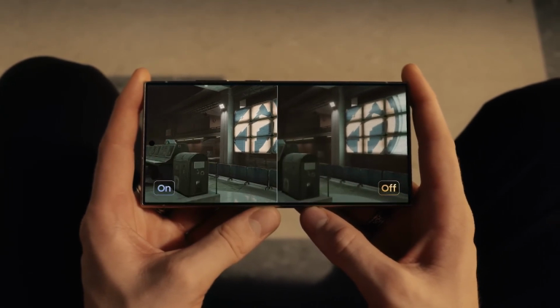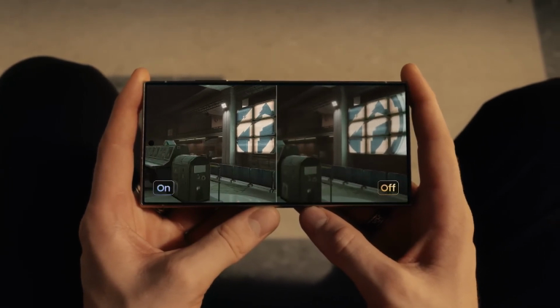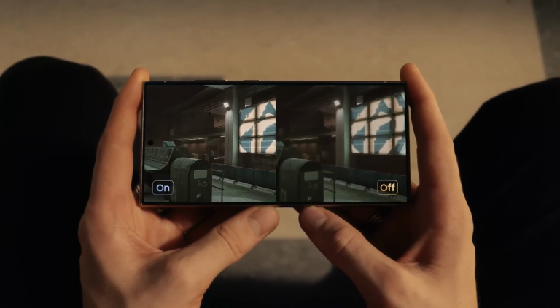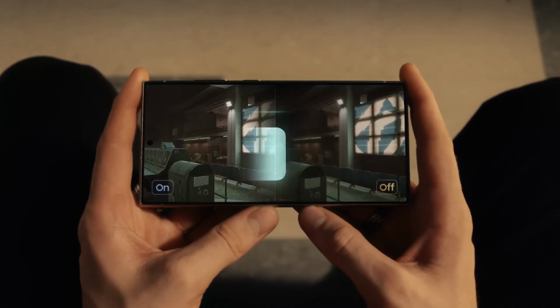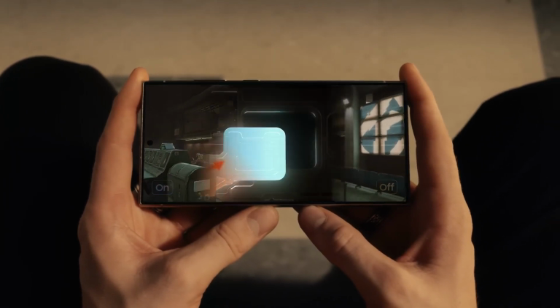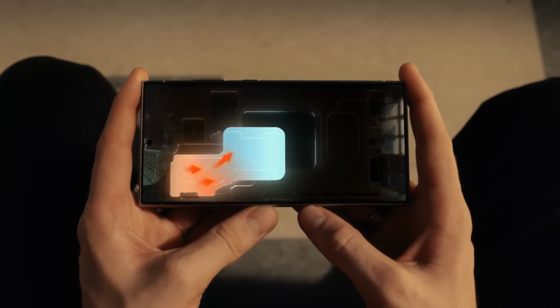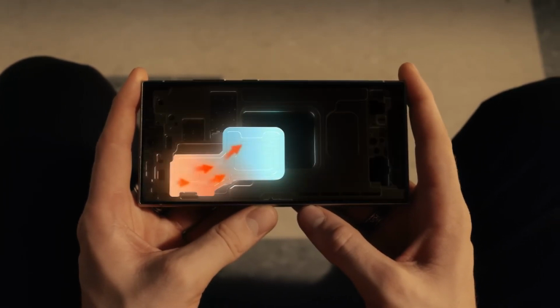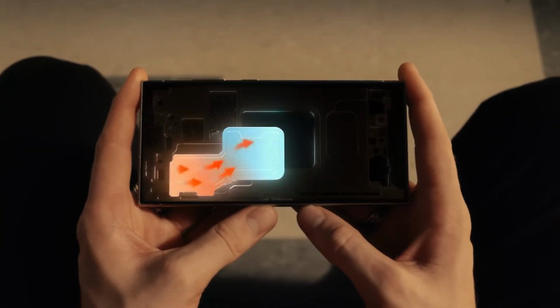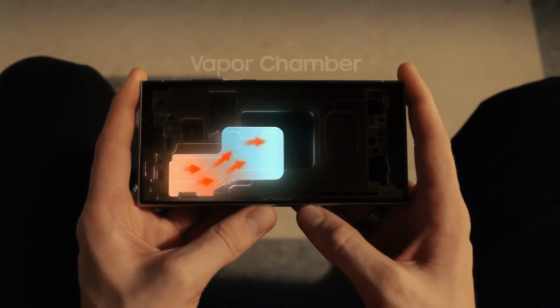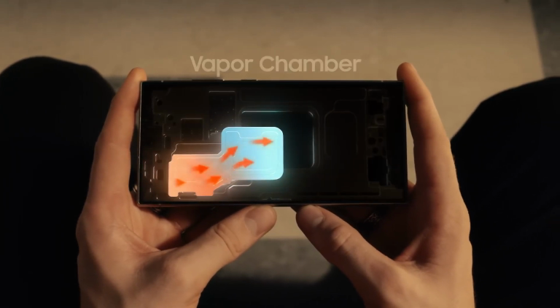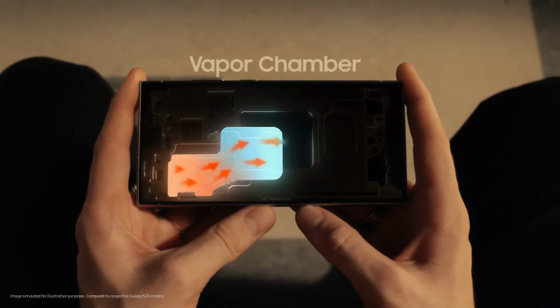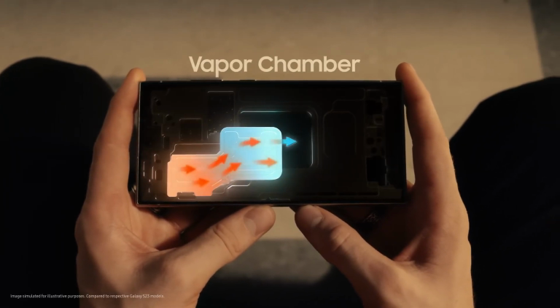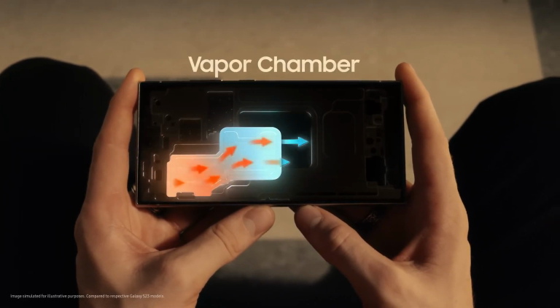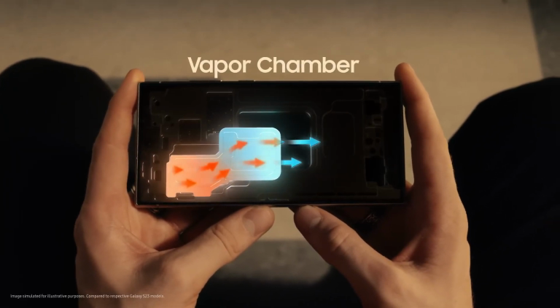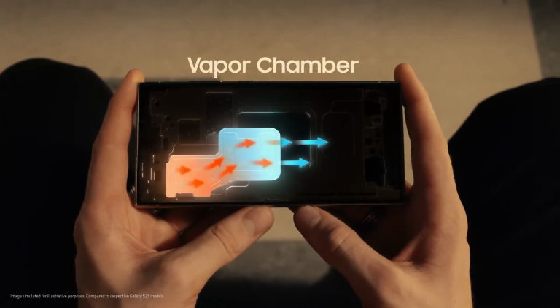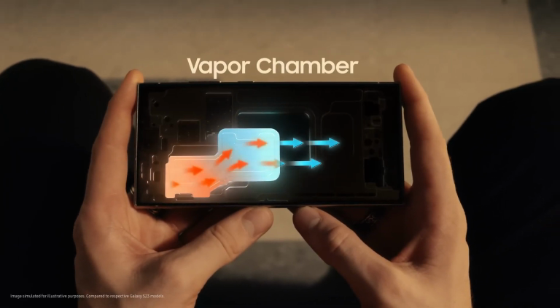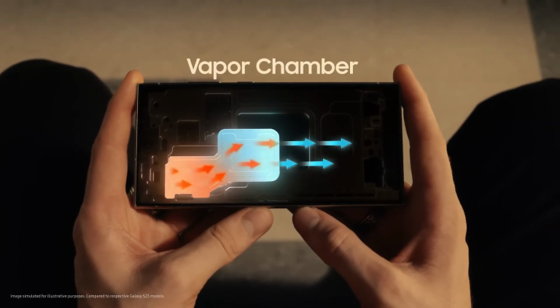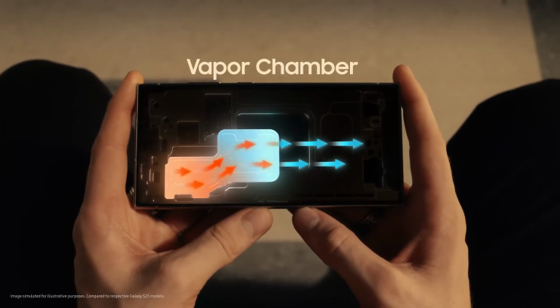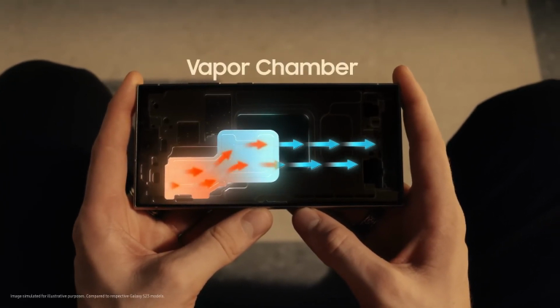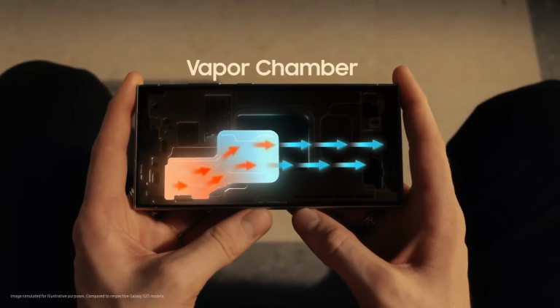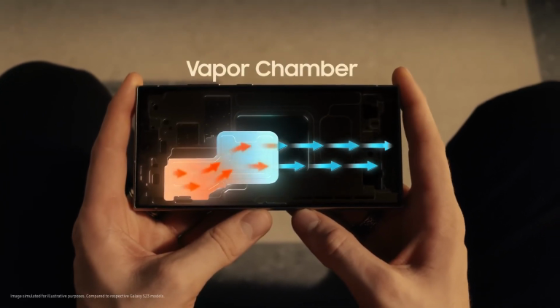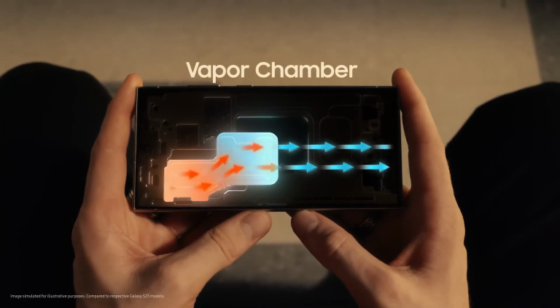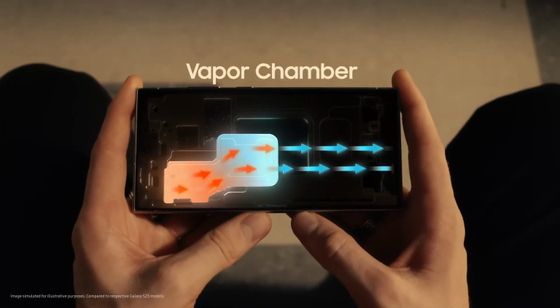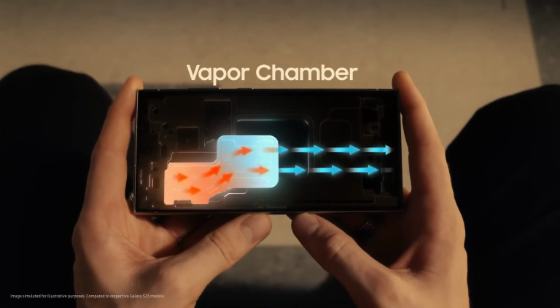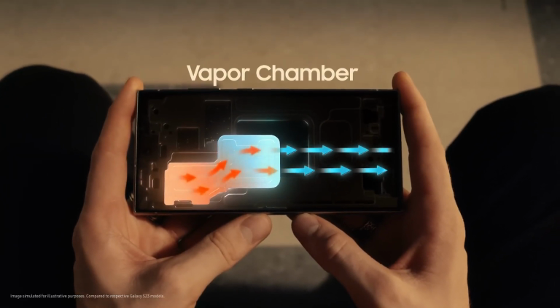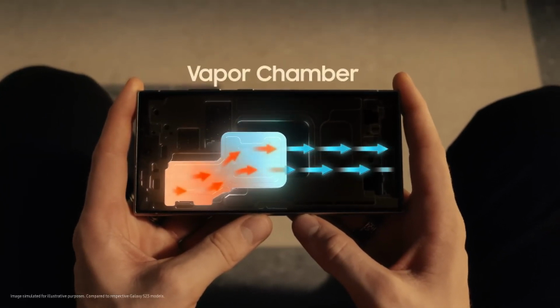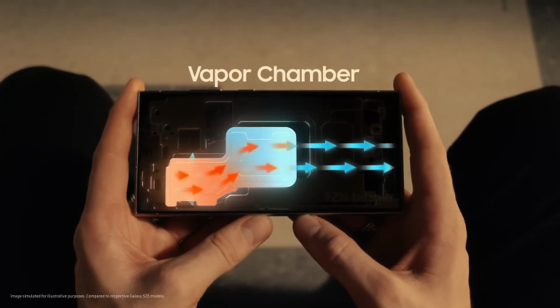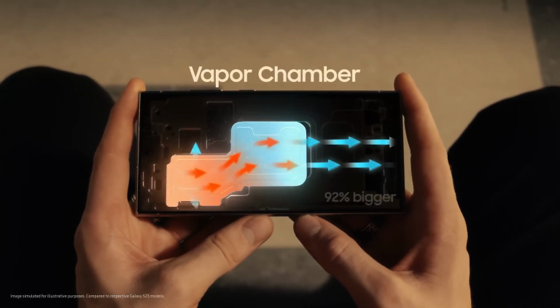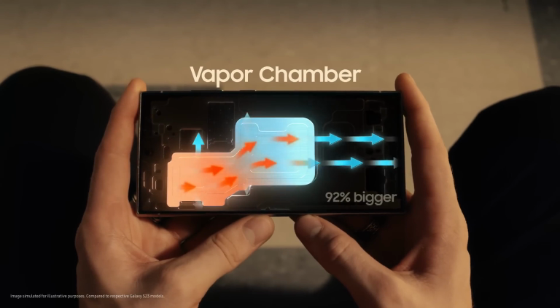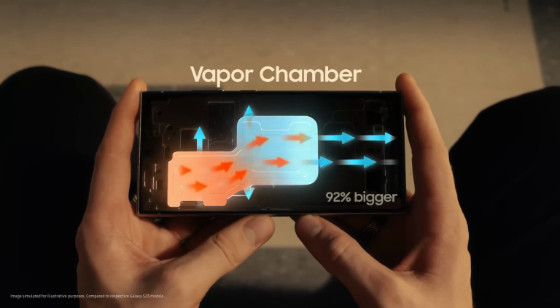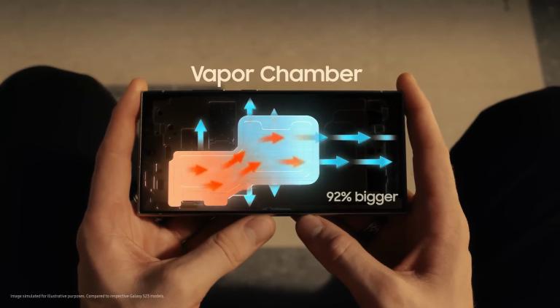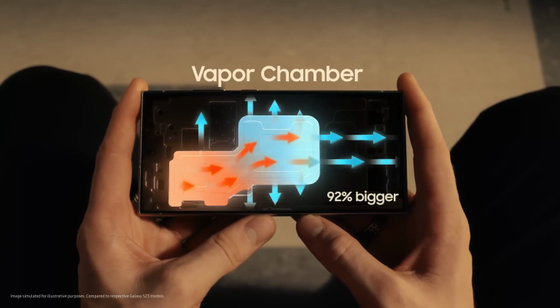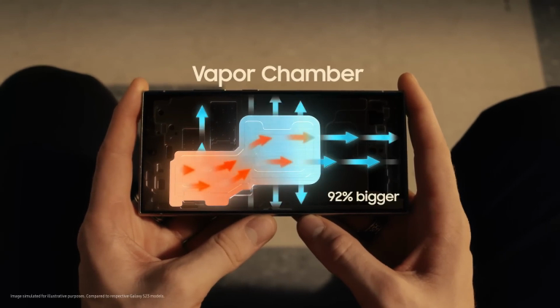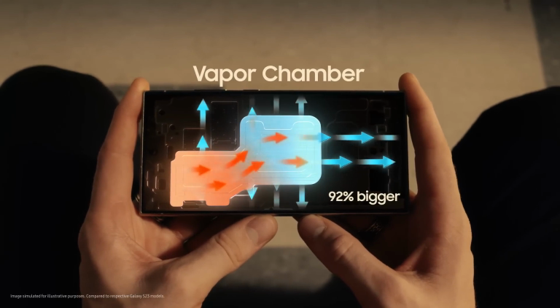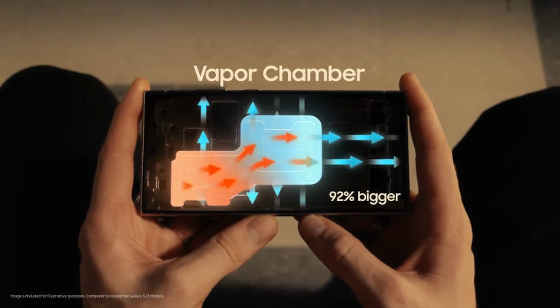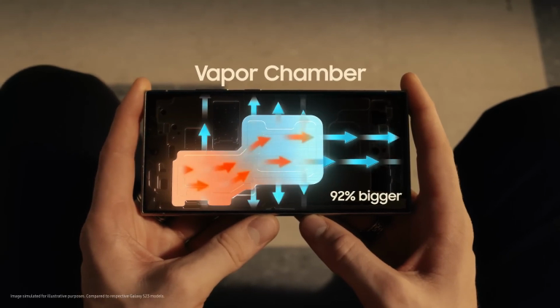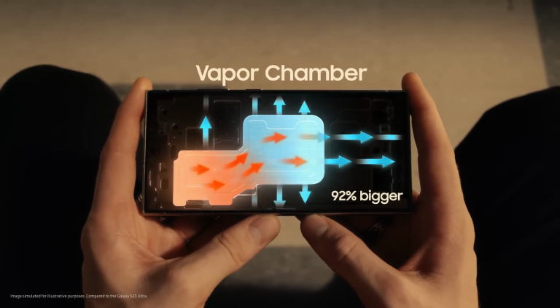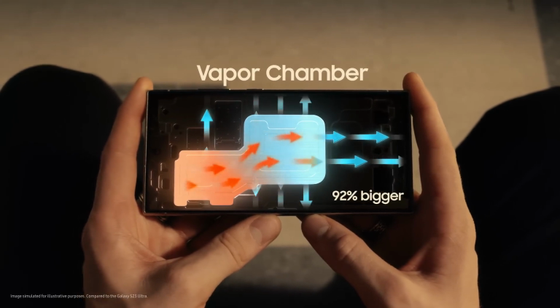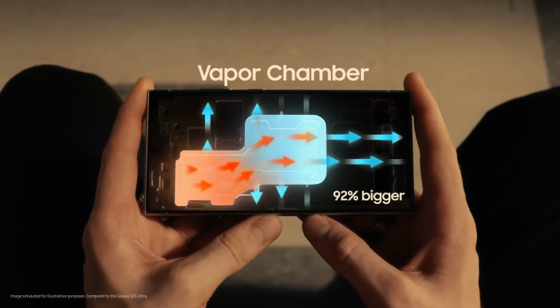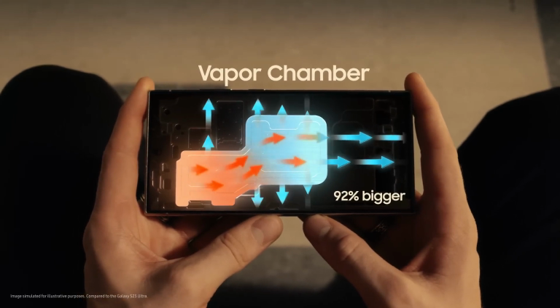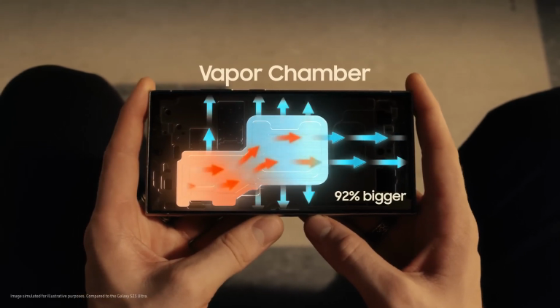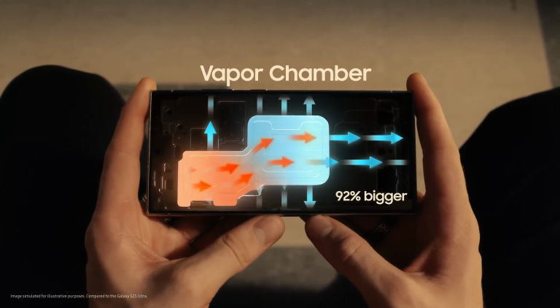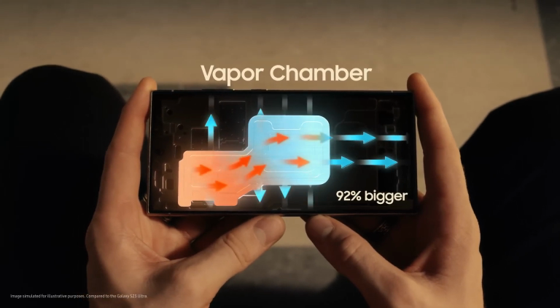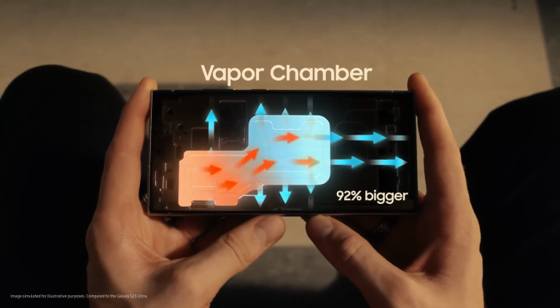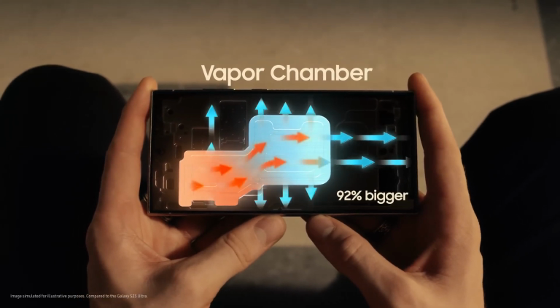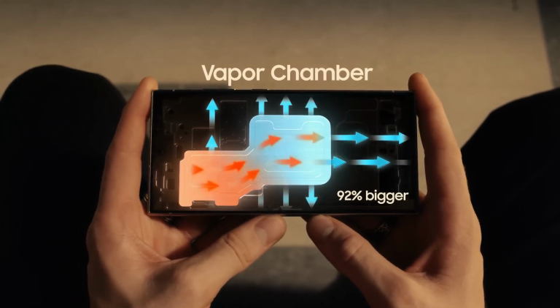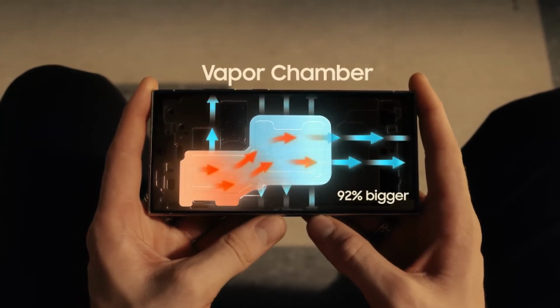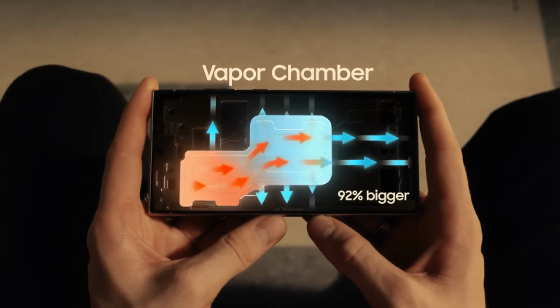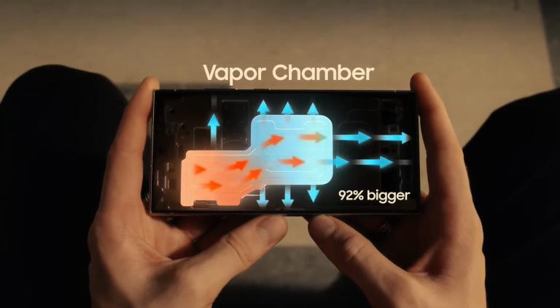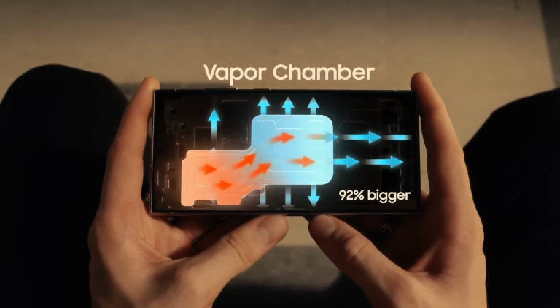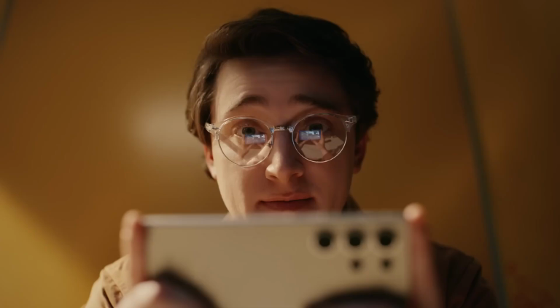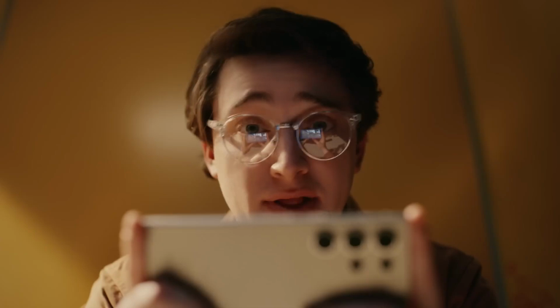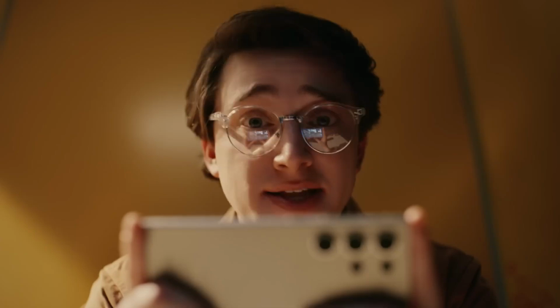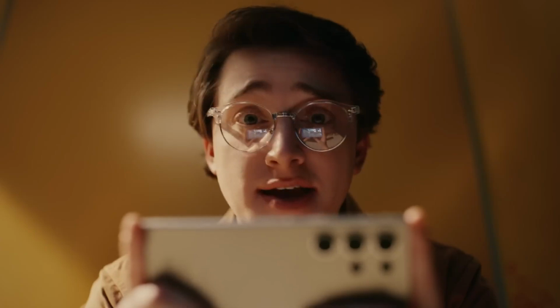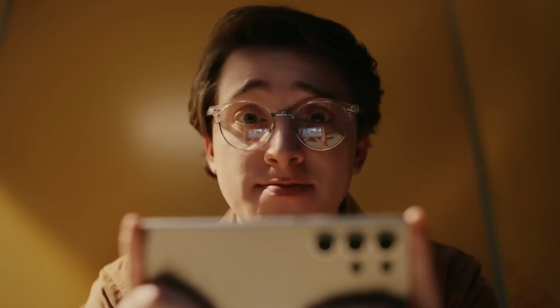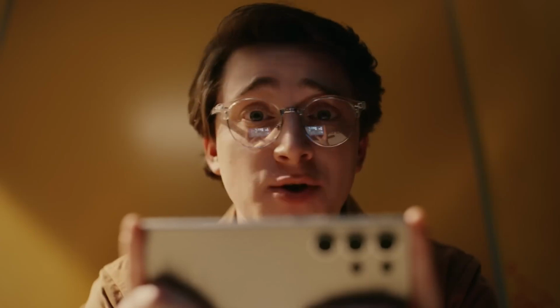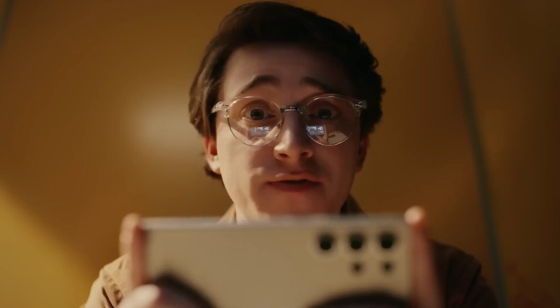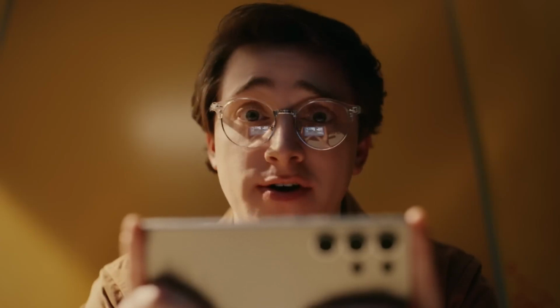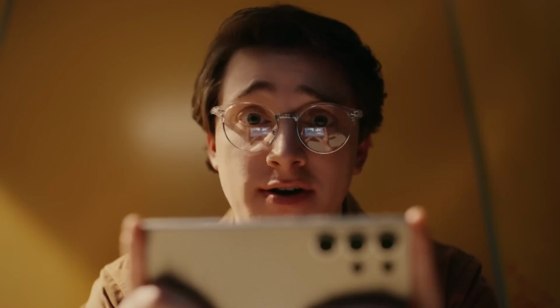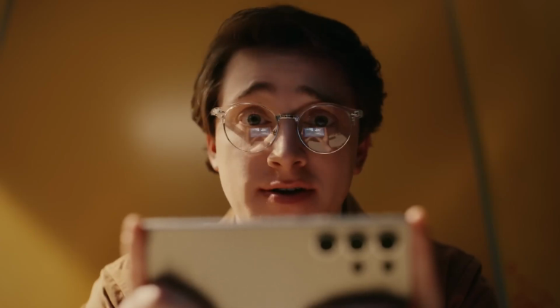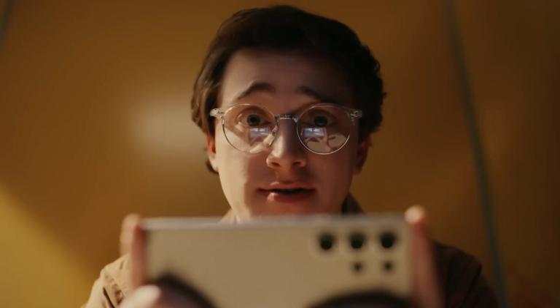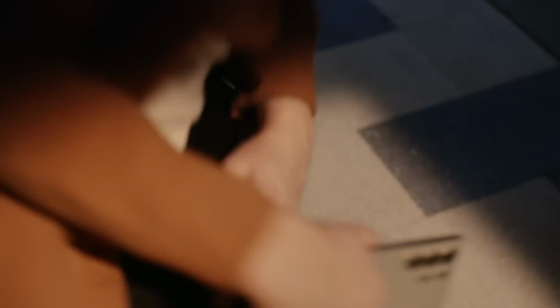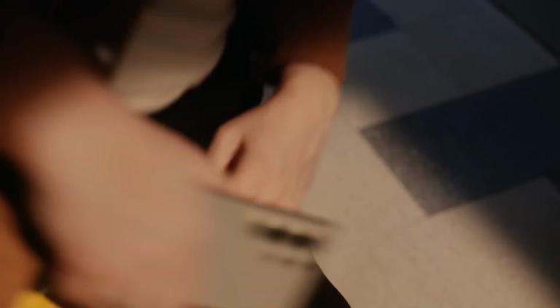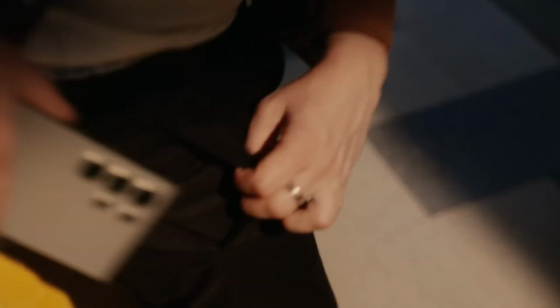Nice. Plus, it's easy to stay chill with Galaxy's biggest vapor chamber yet. Alright, playtime's over.